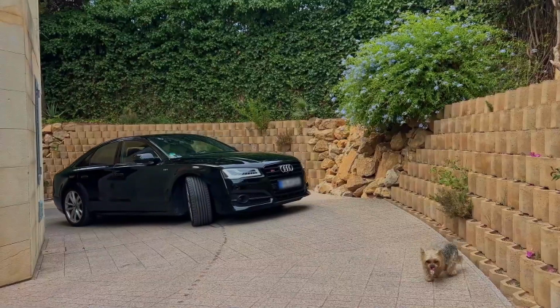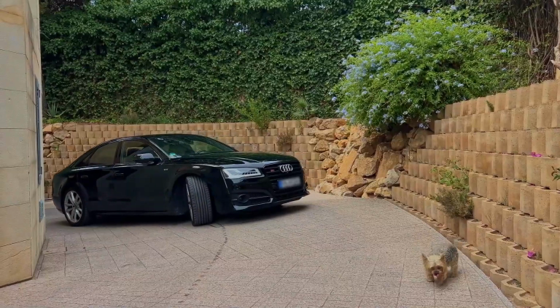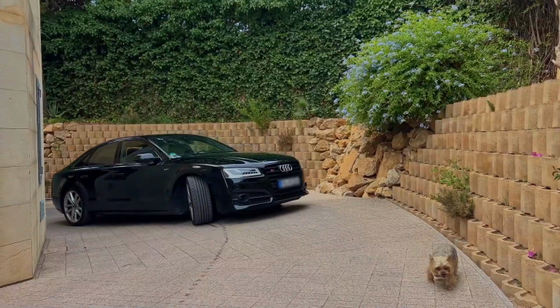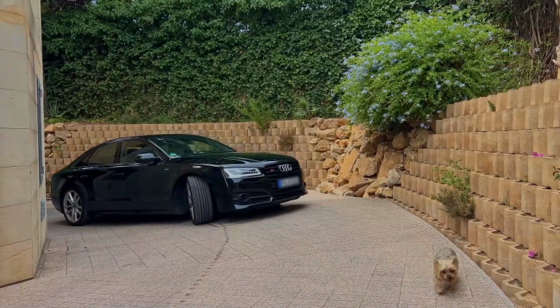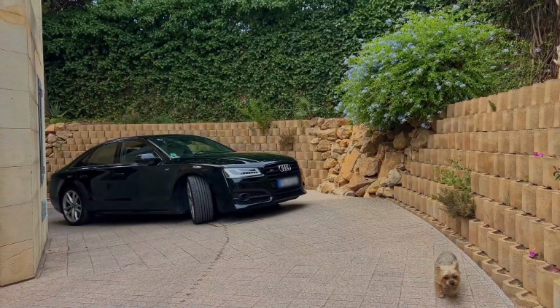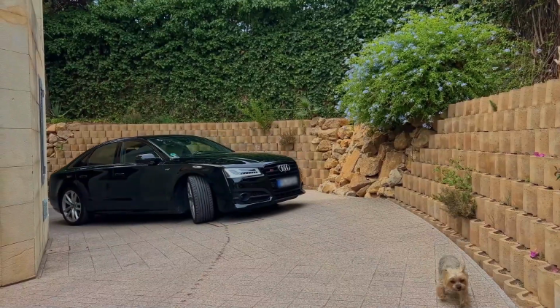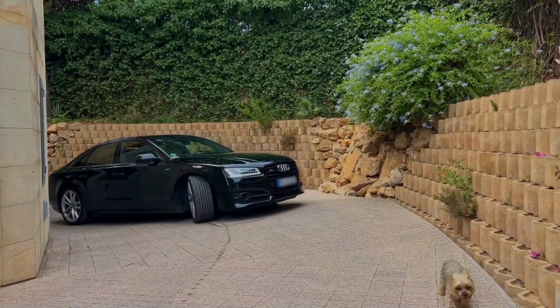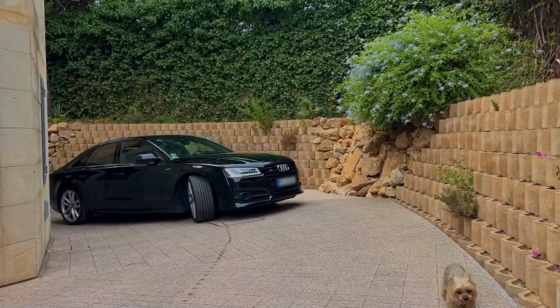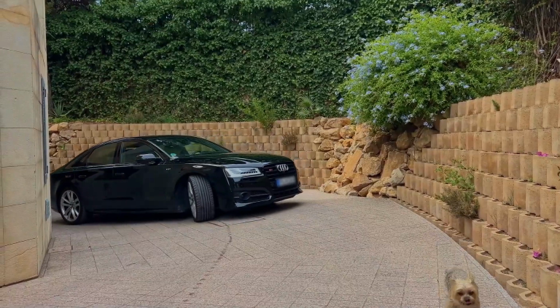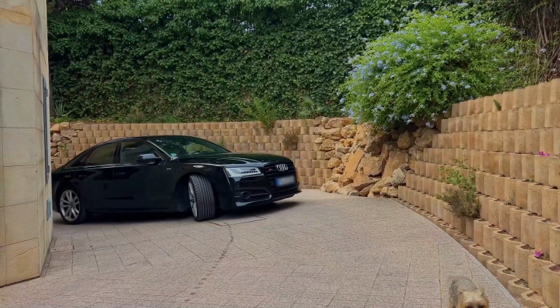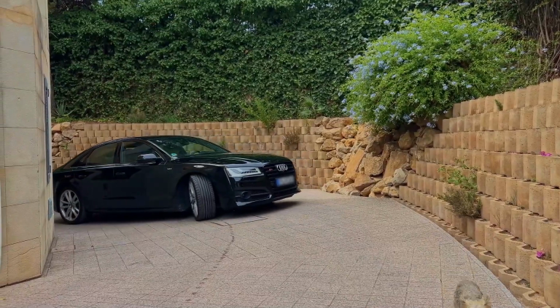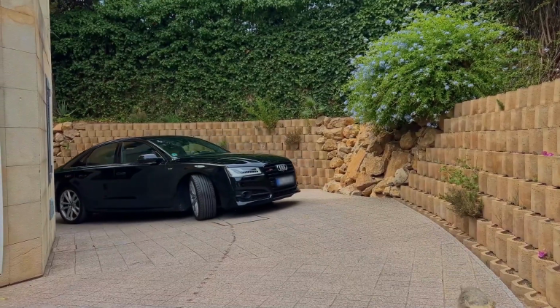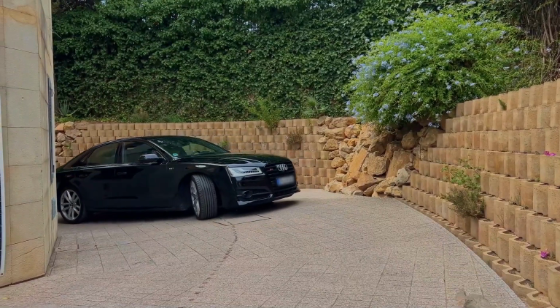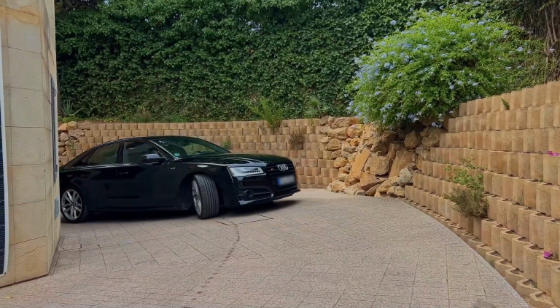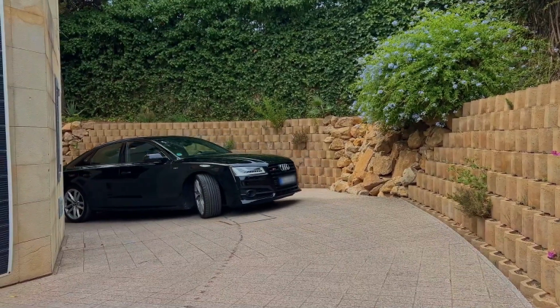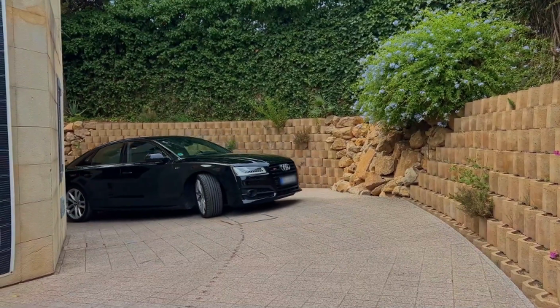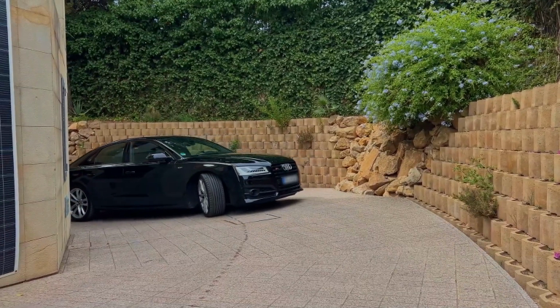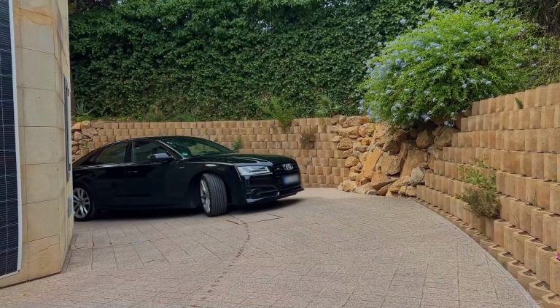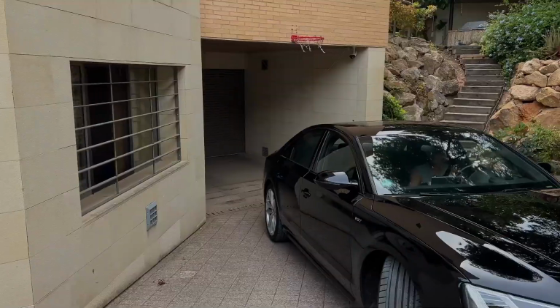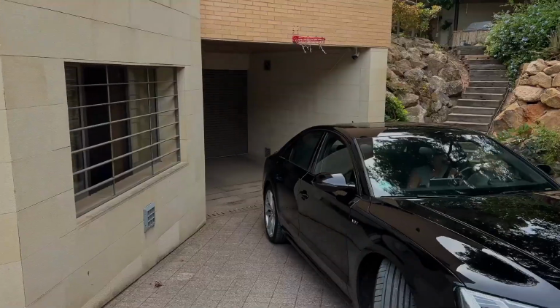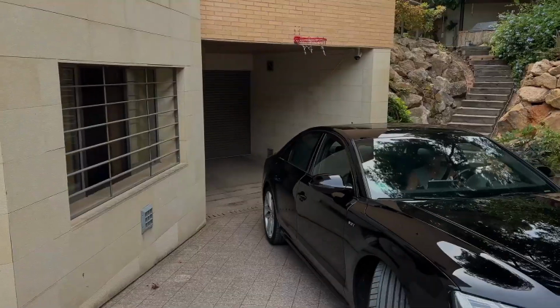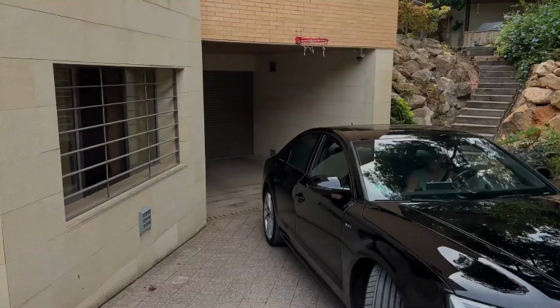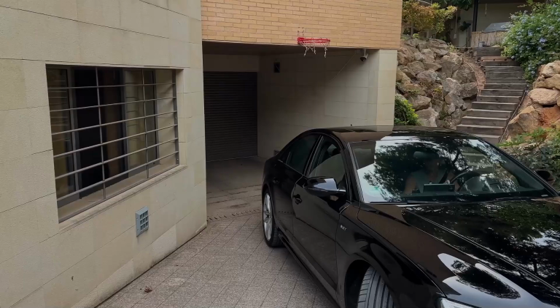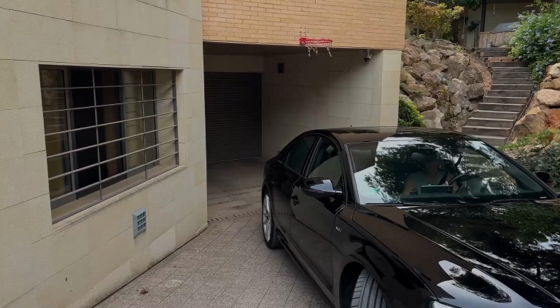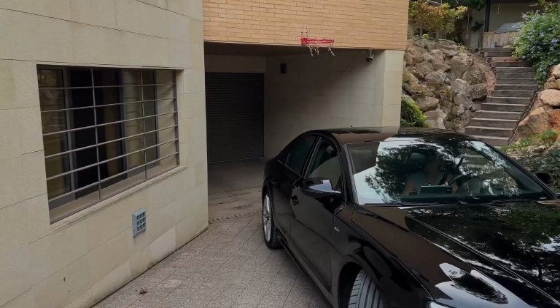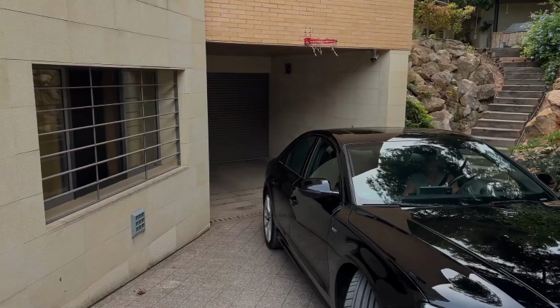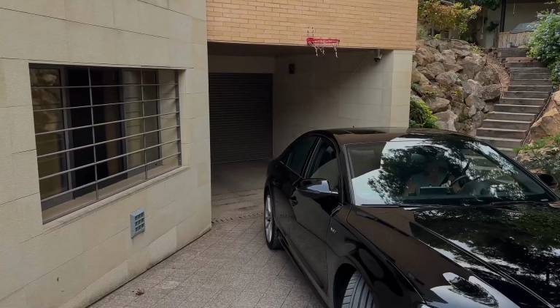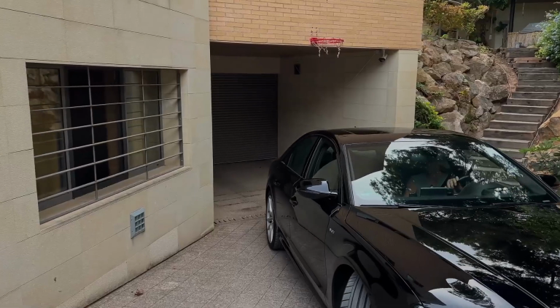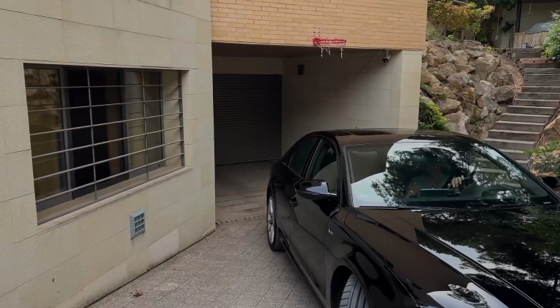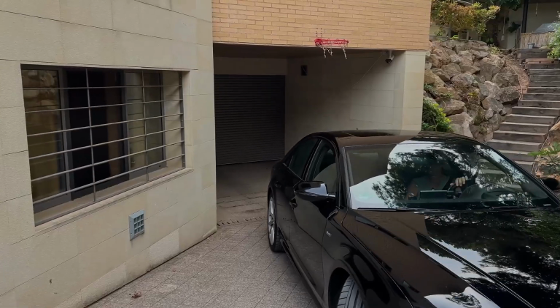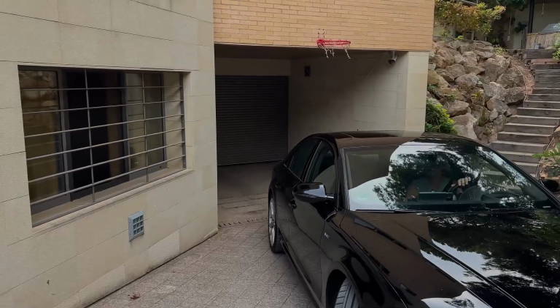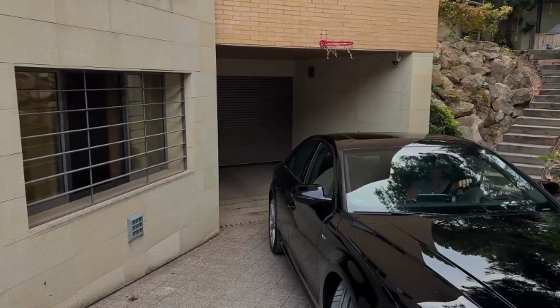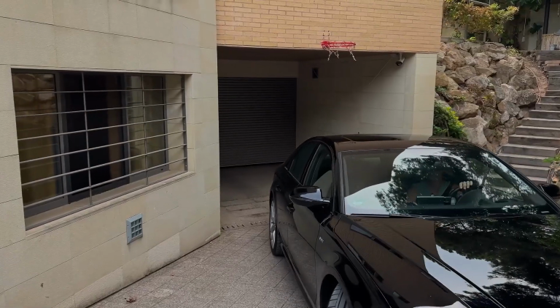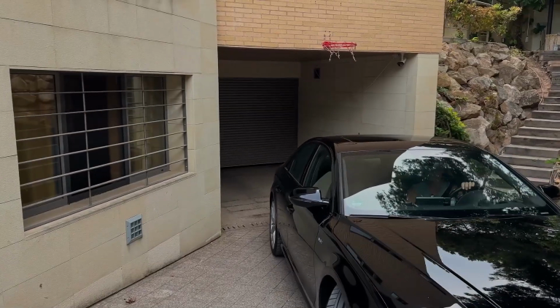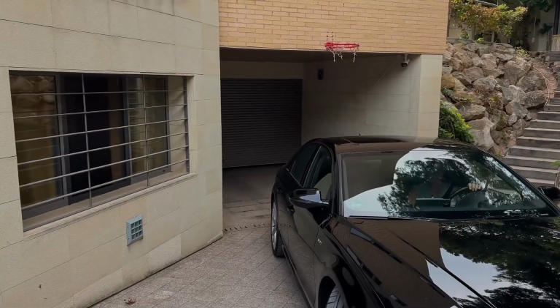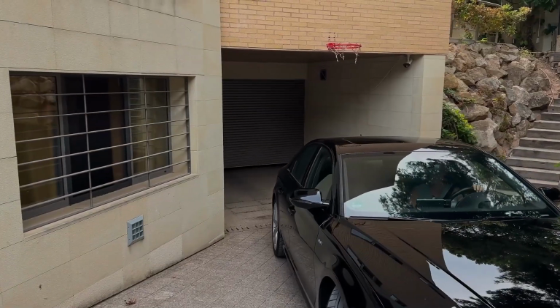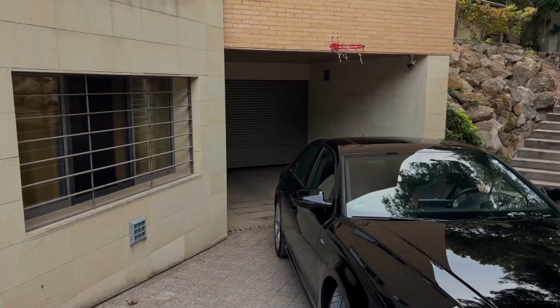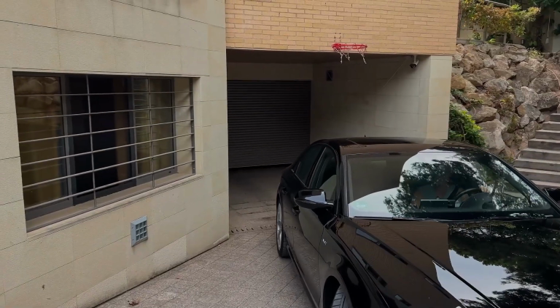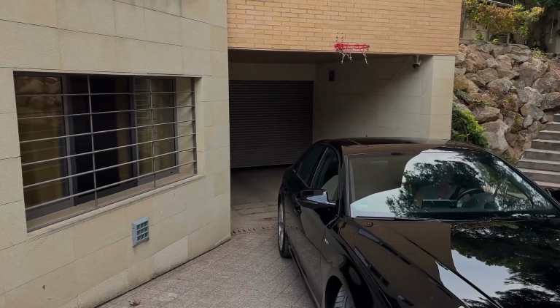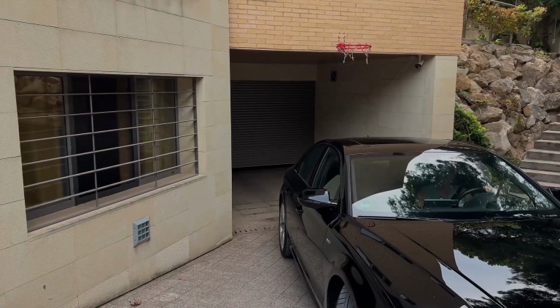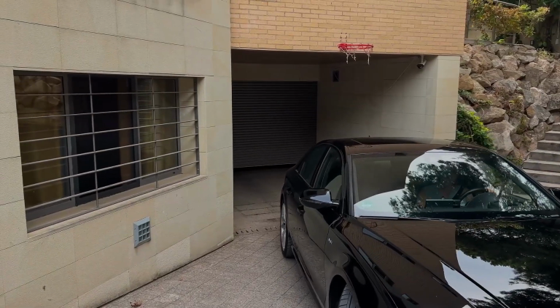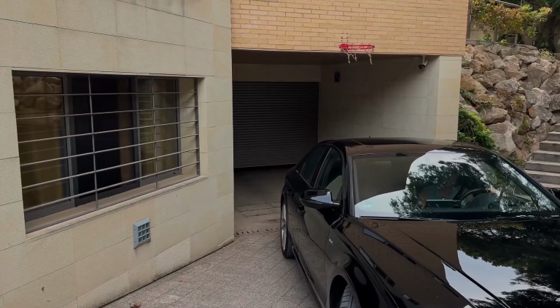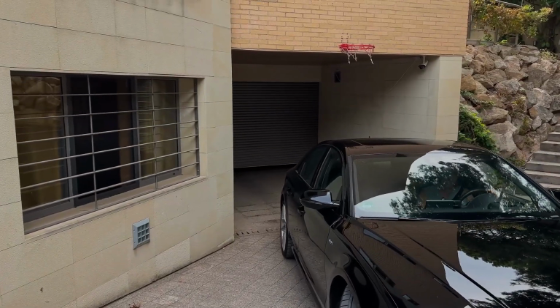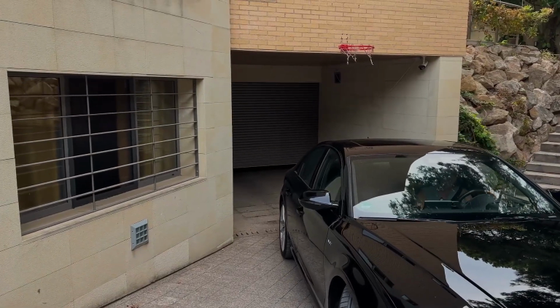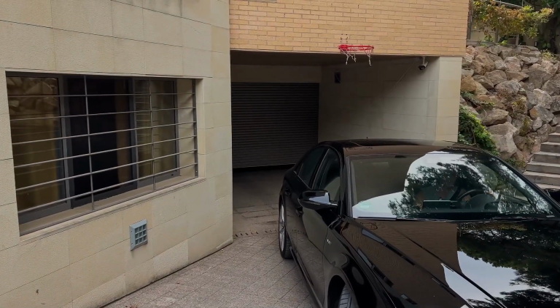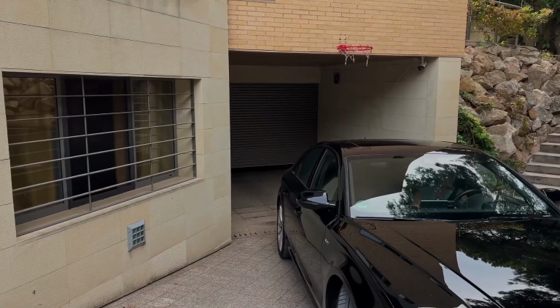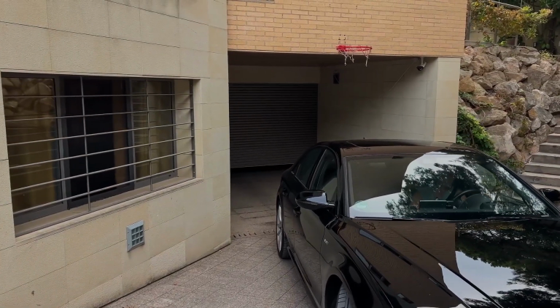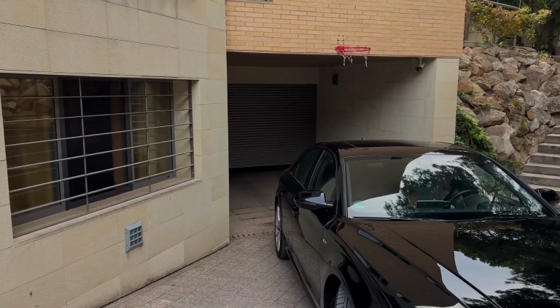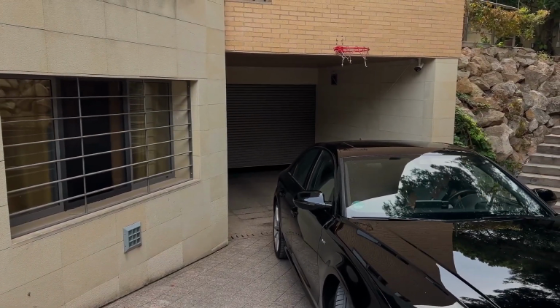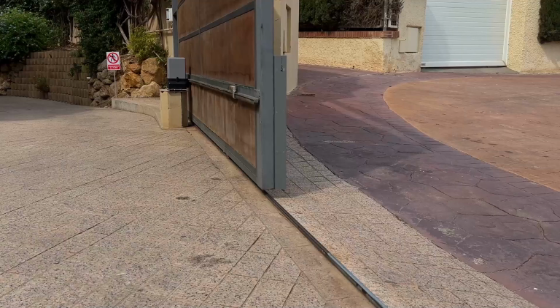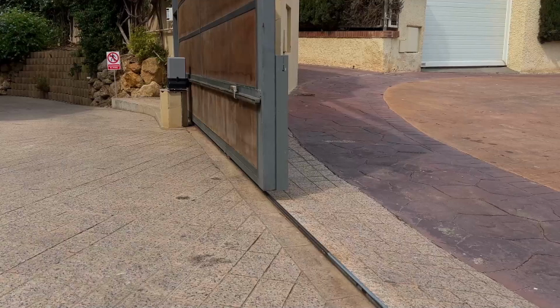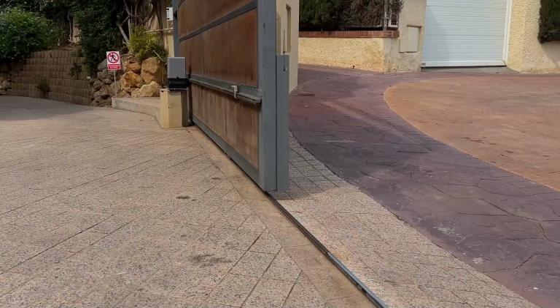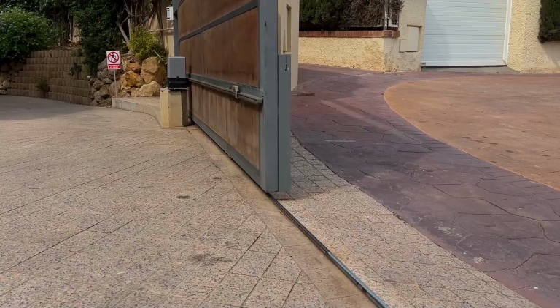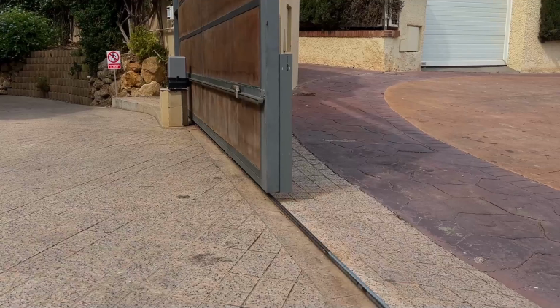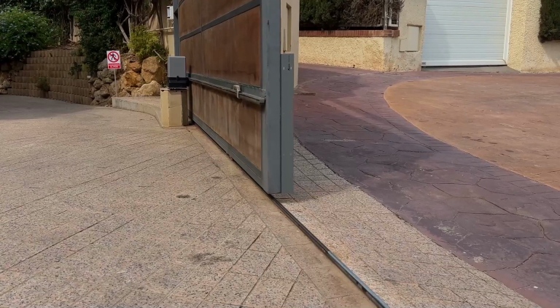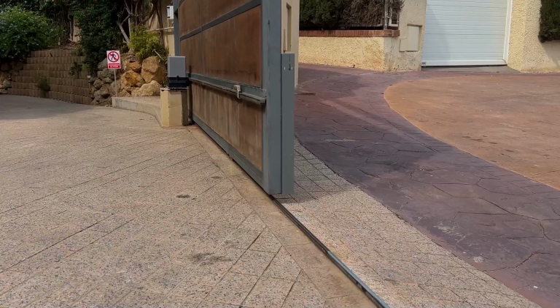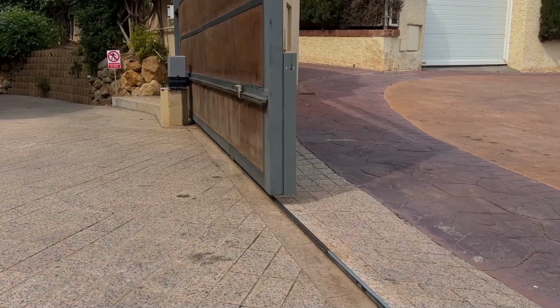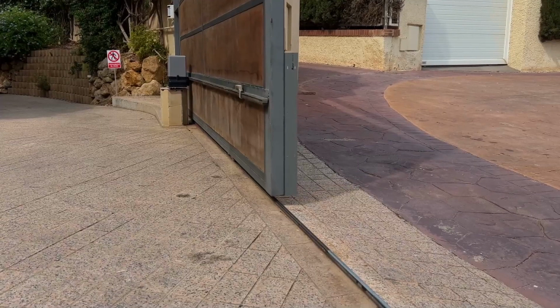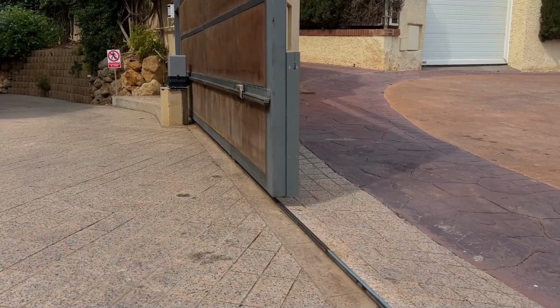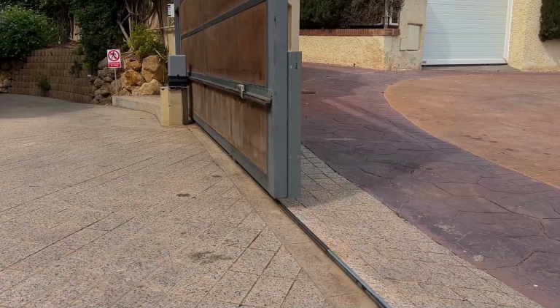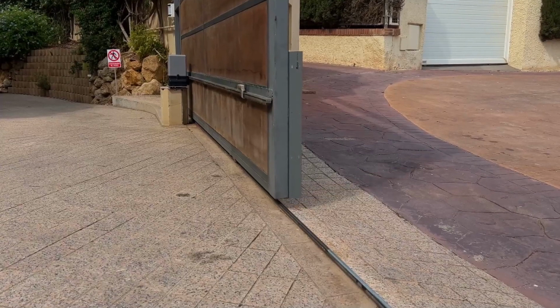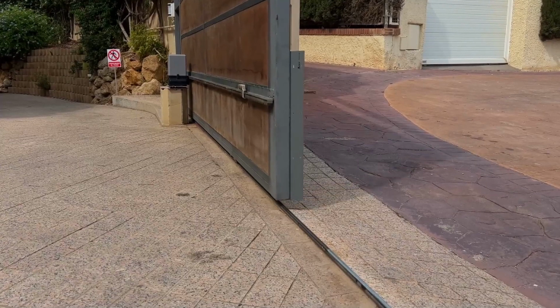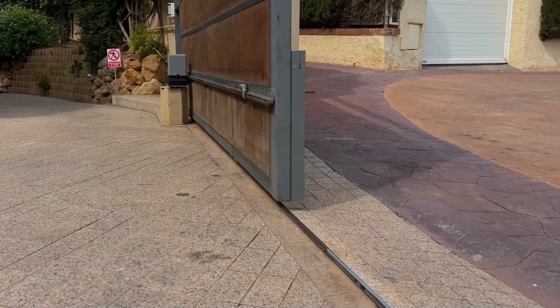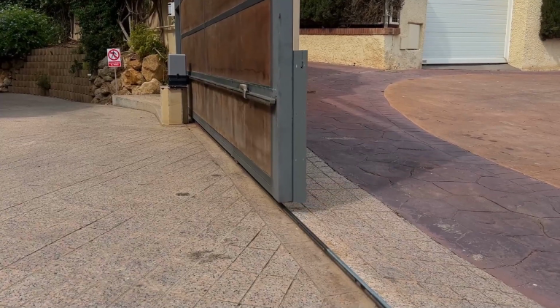The garage door opens again without the driver needing to intervene. Naturally, the gate closes again automatically afterward.